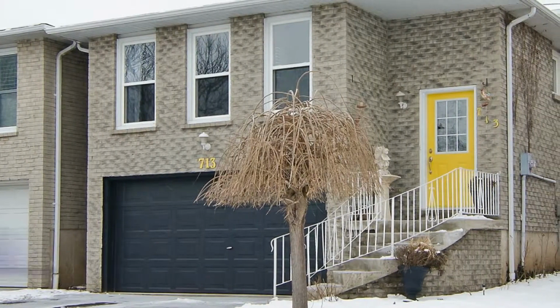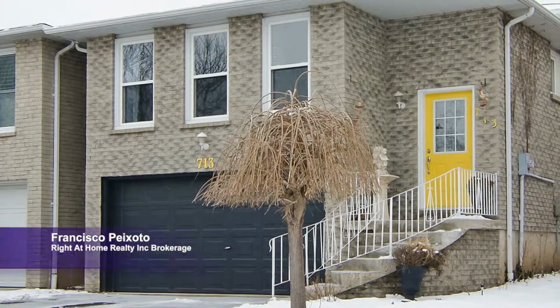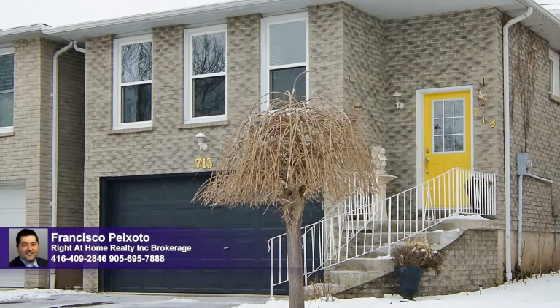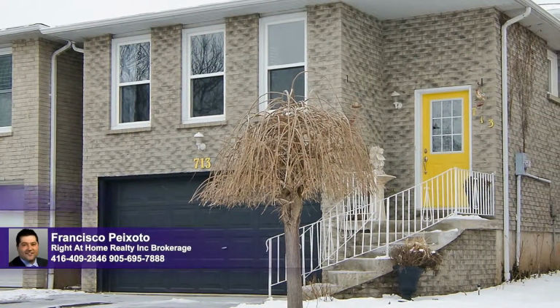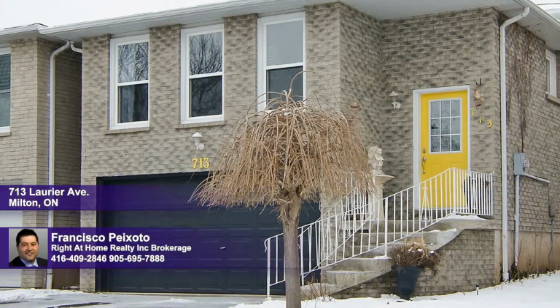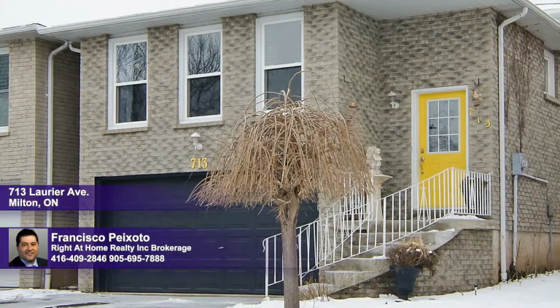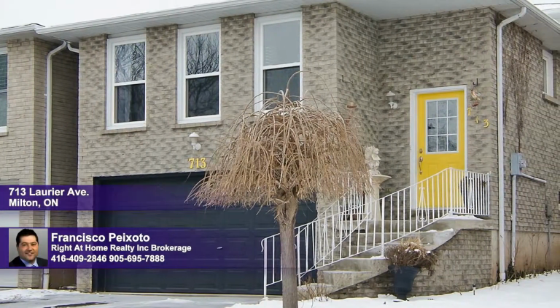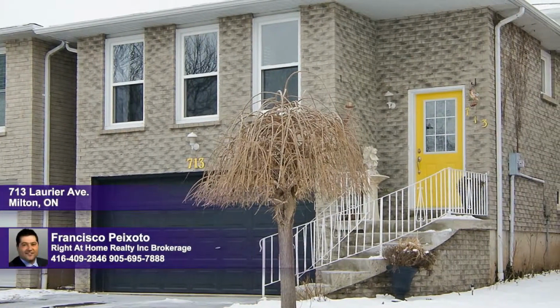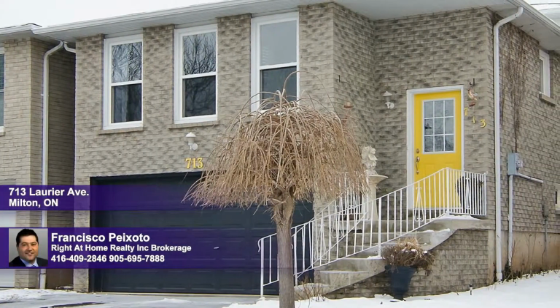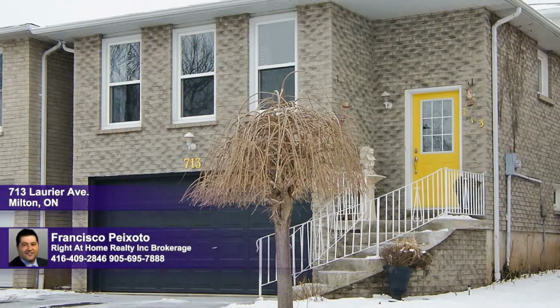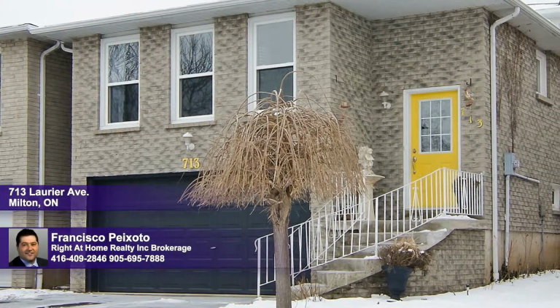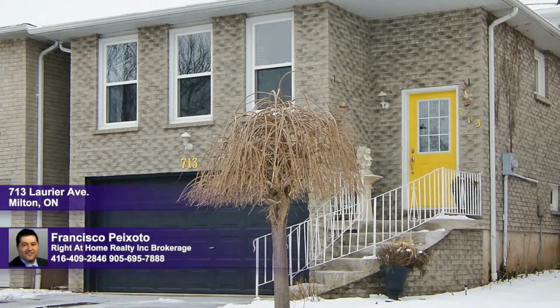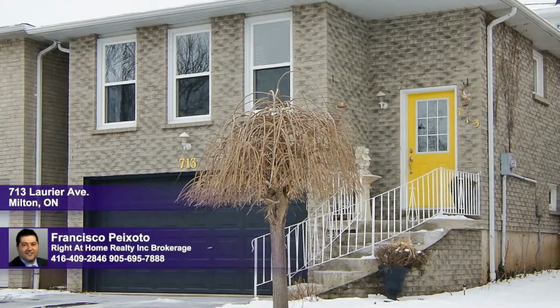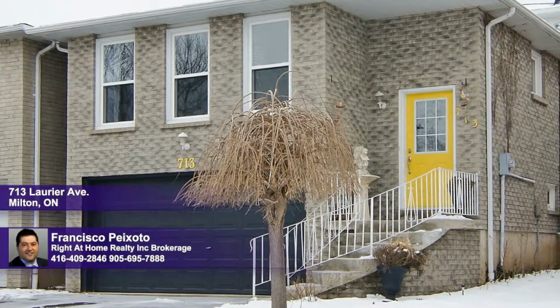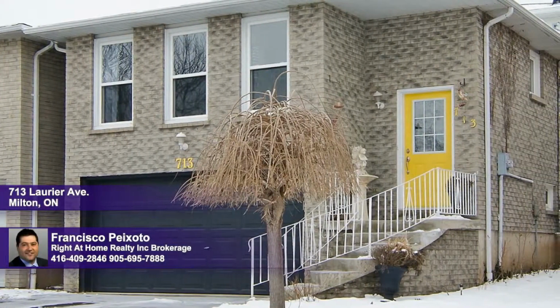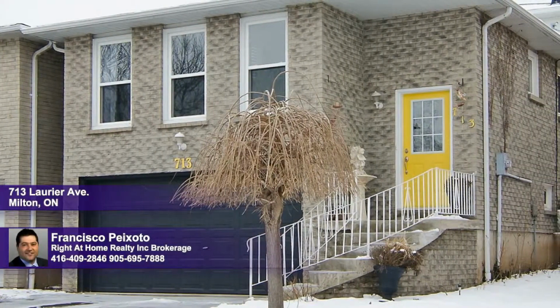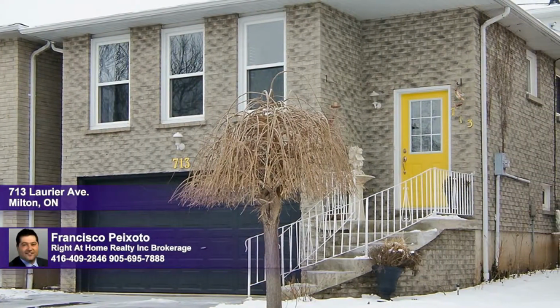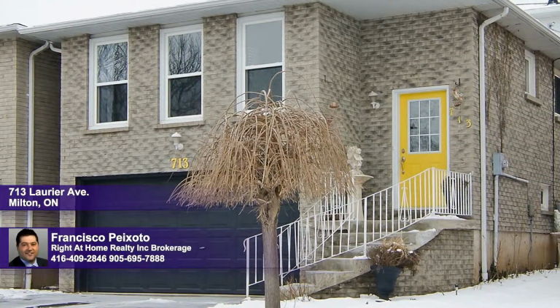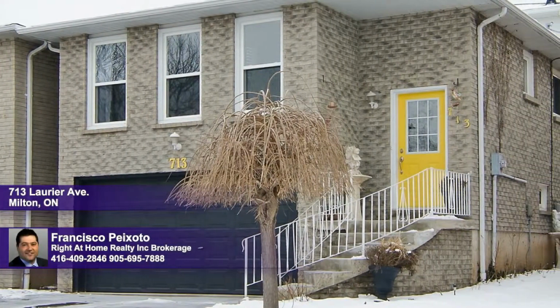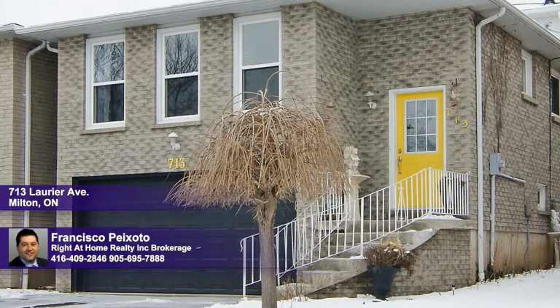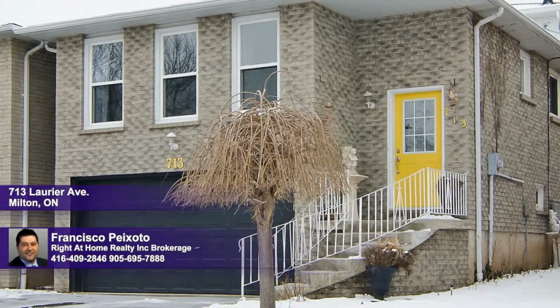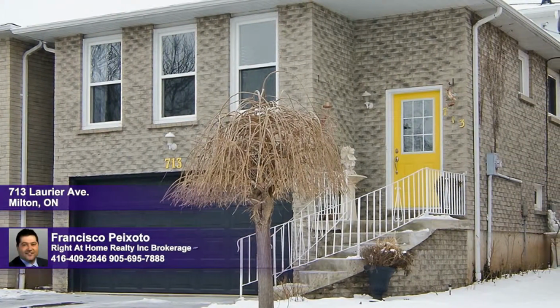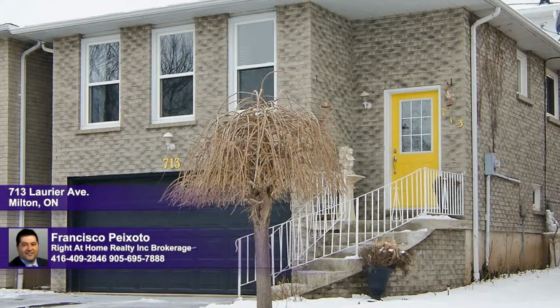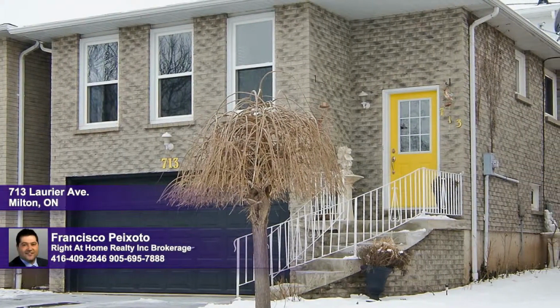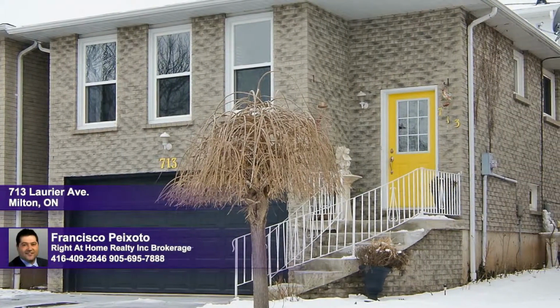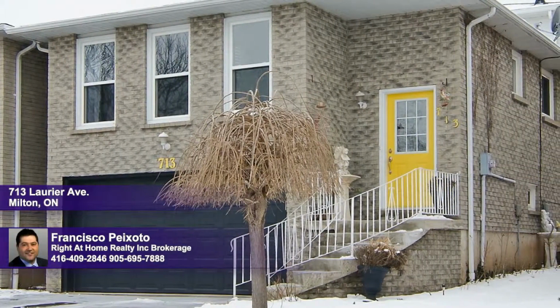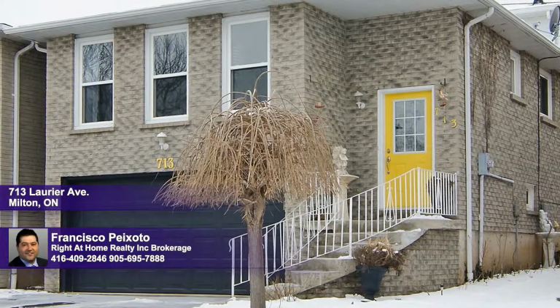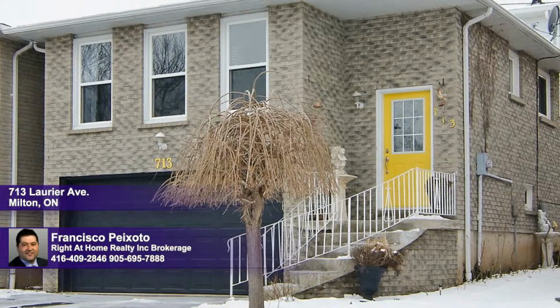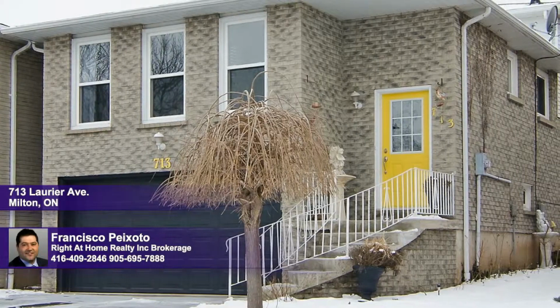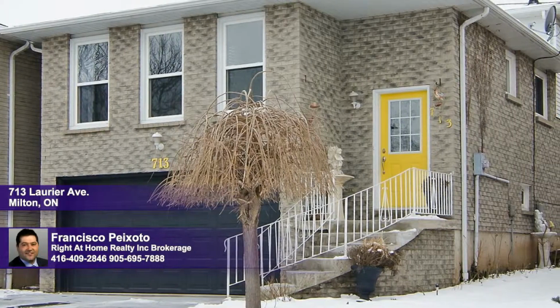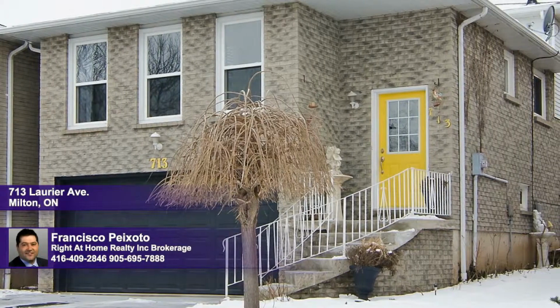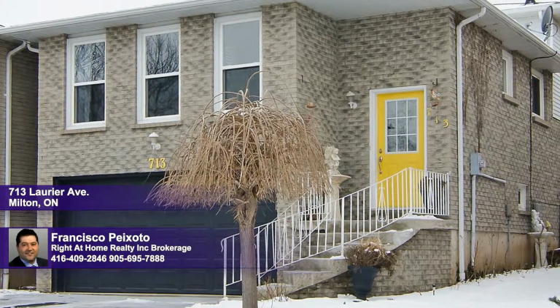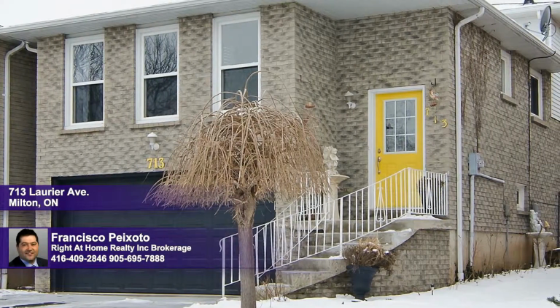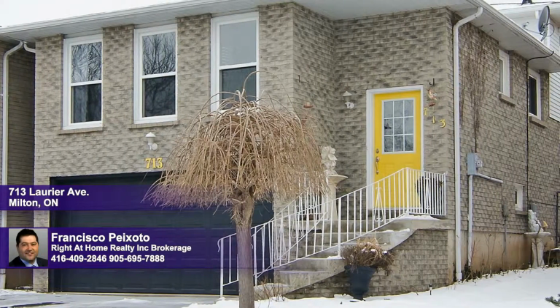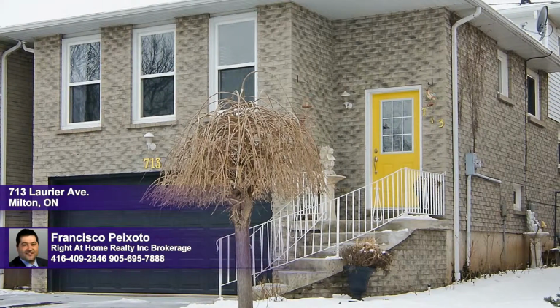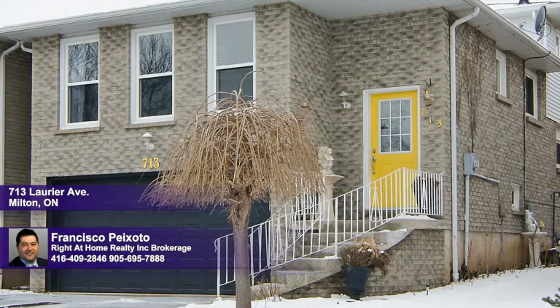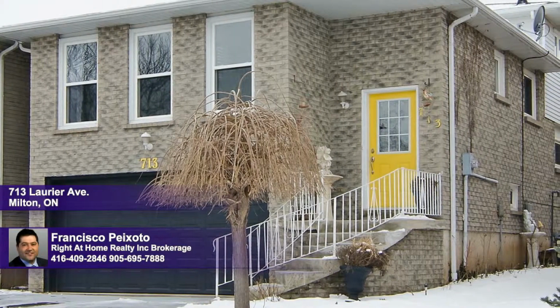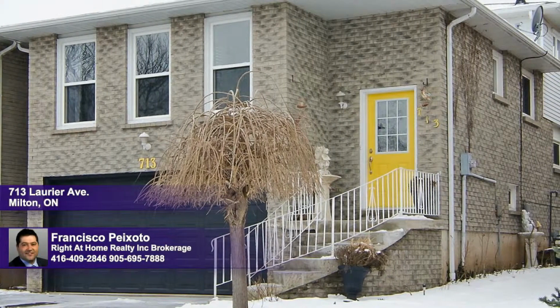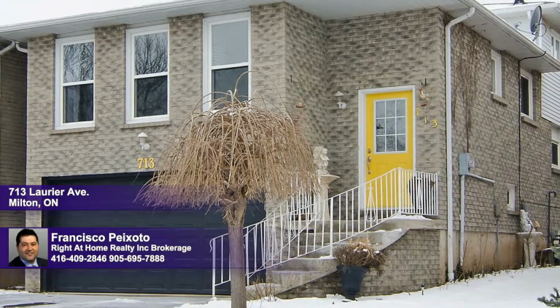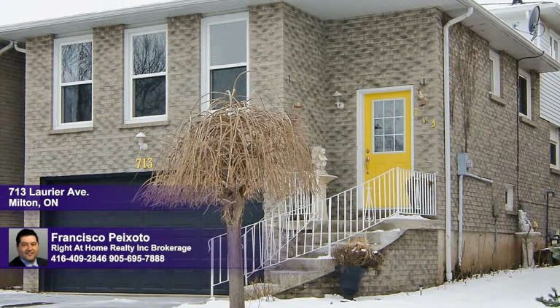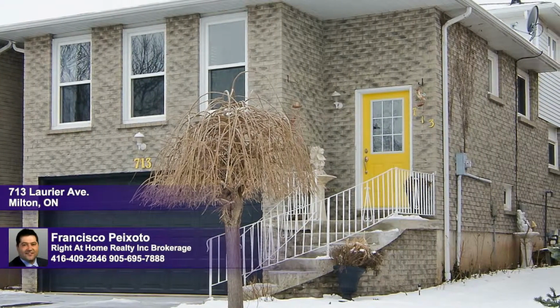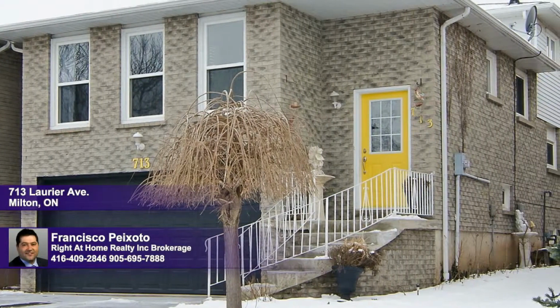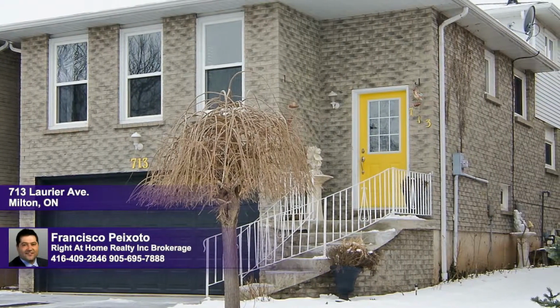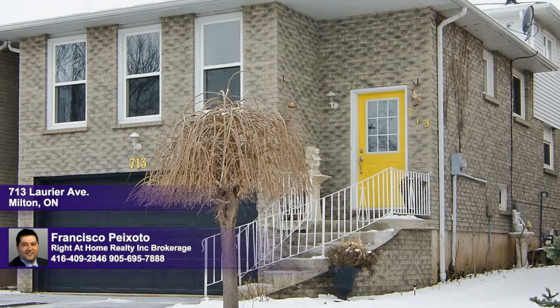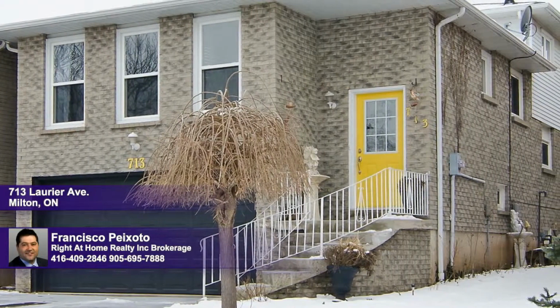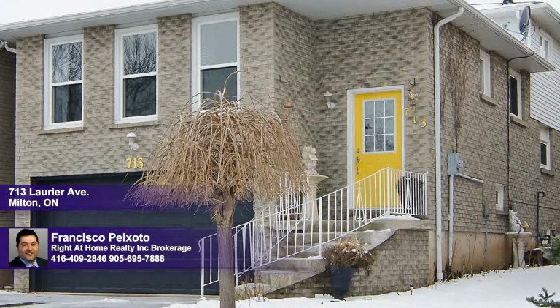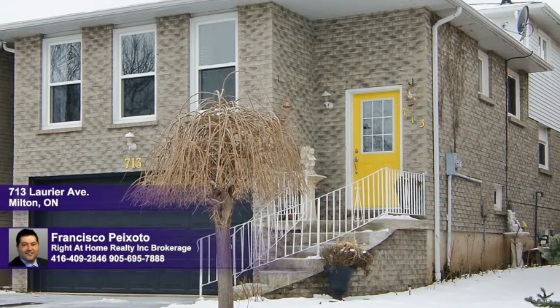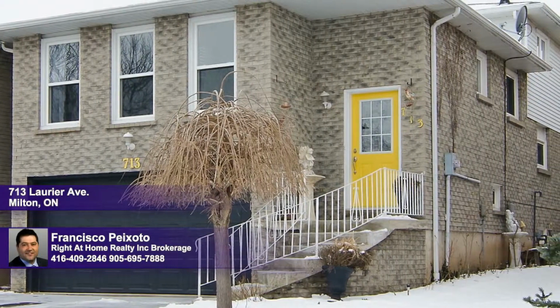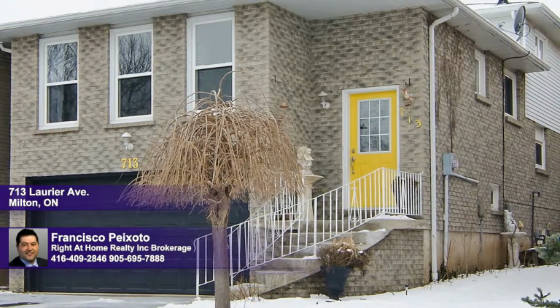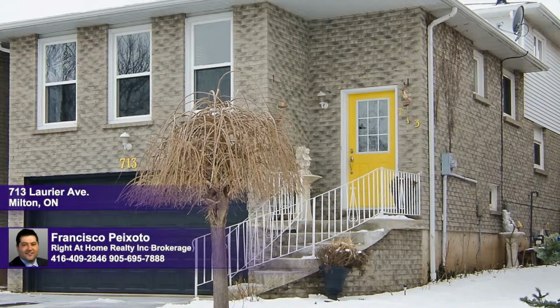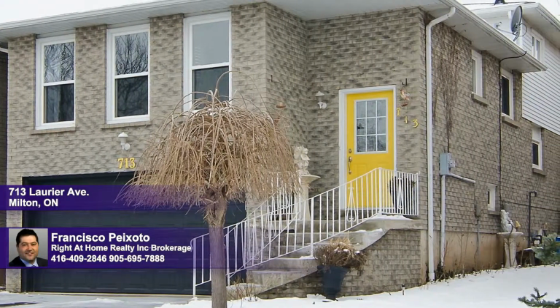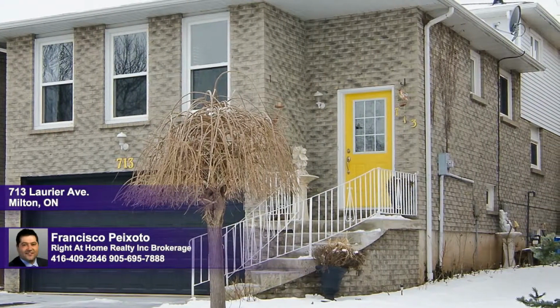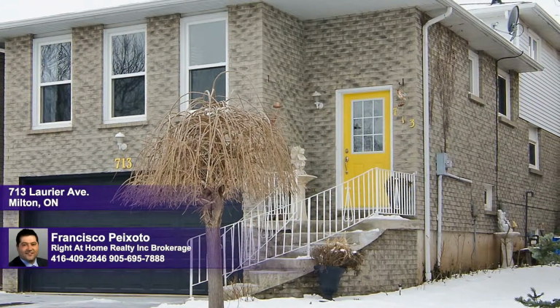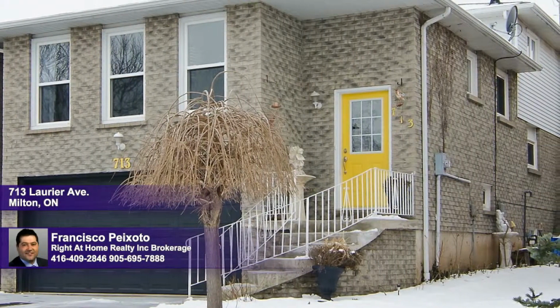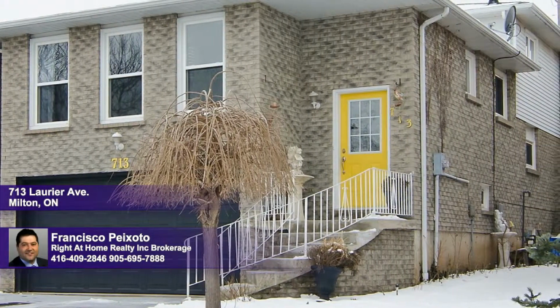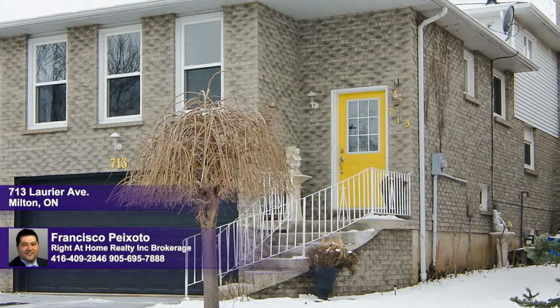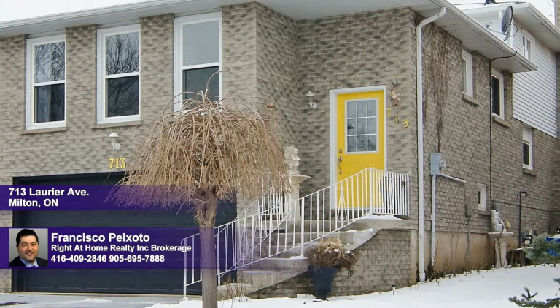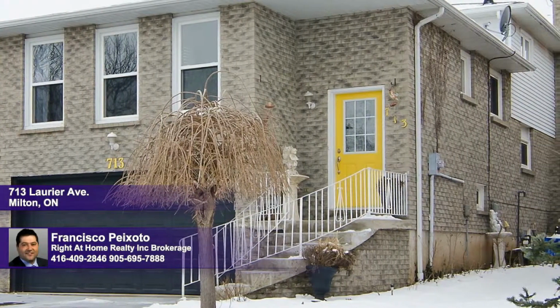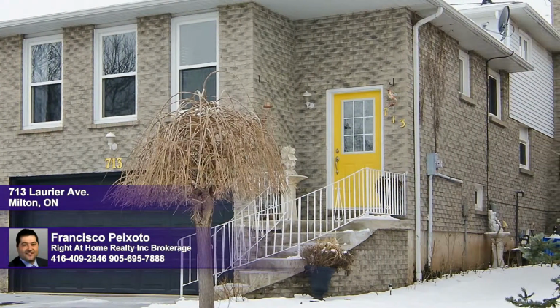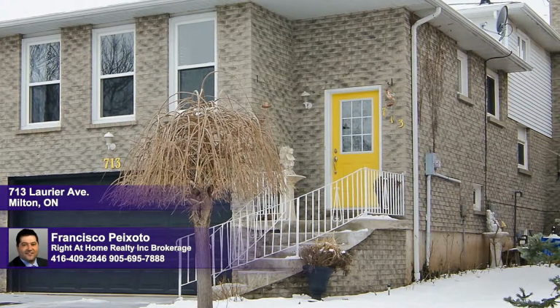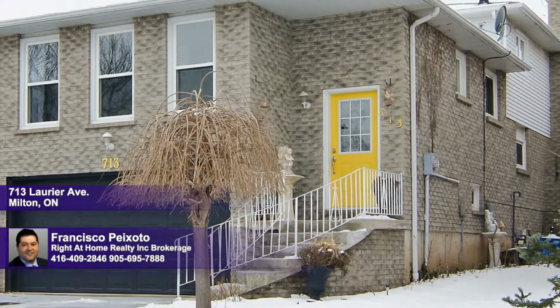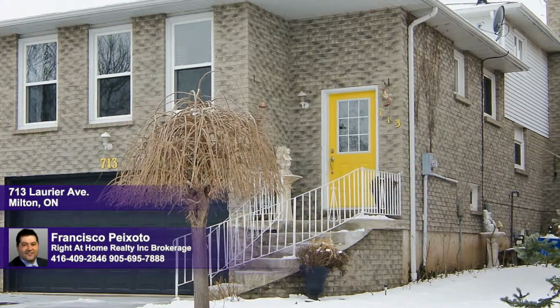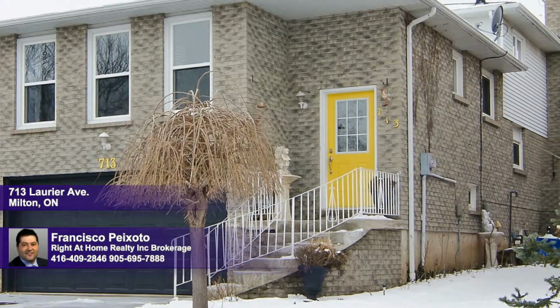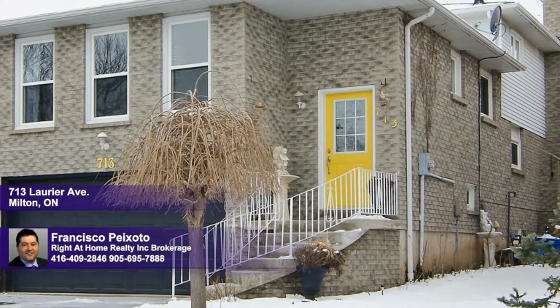Walking distance to schools, parks and shopping, and with parking for four cars in the driveway, you're going to love this spacious five-level back split.